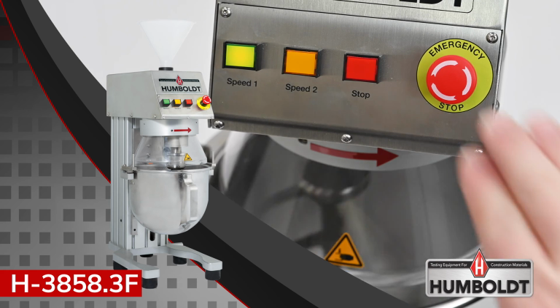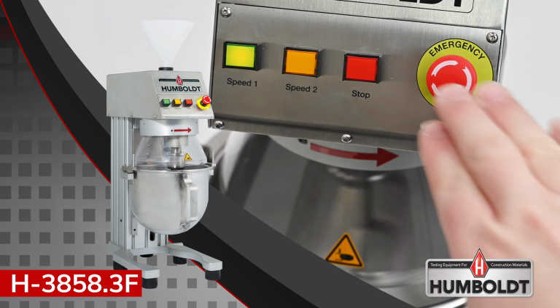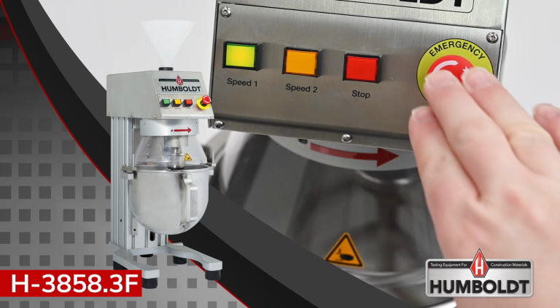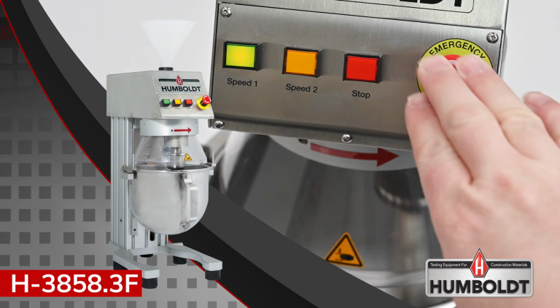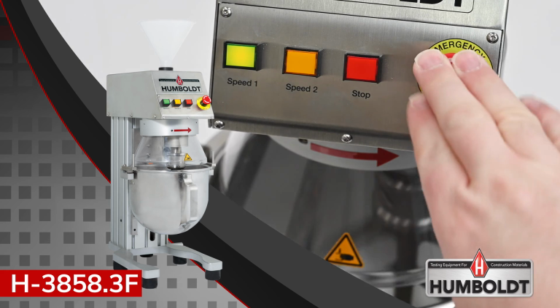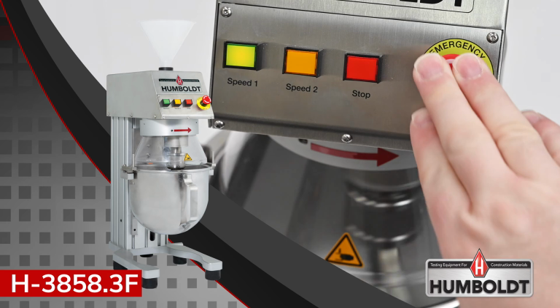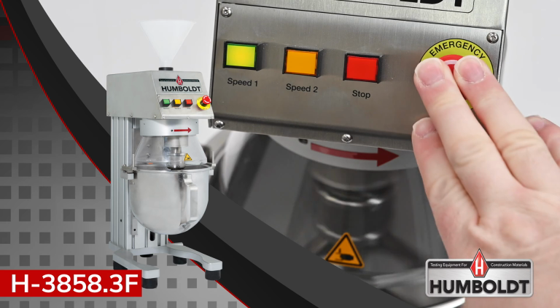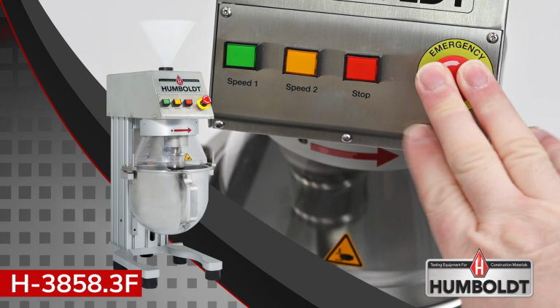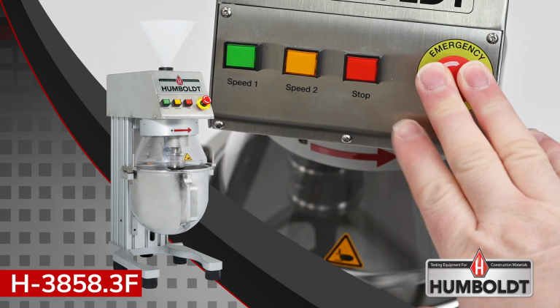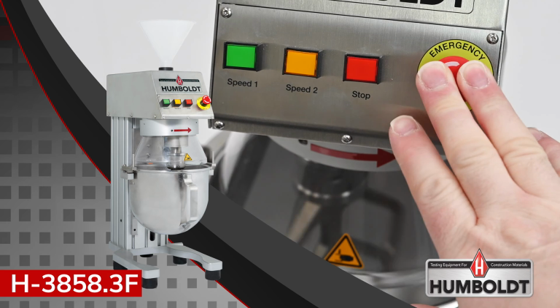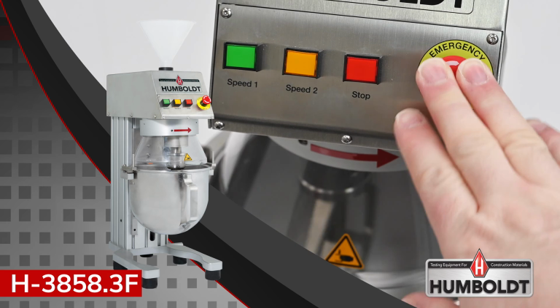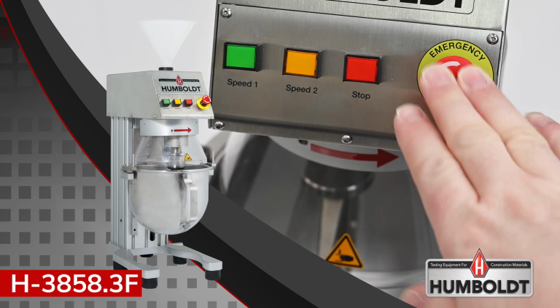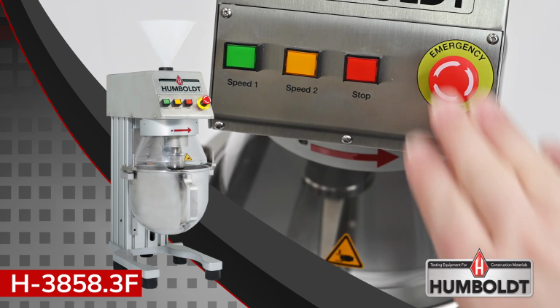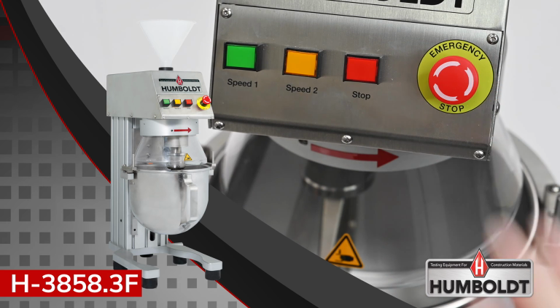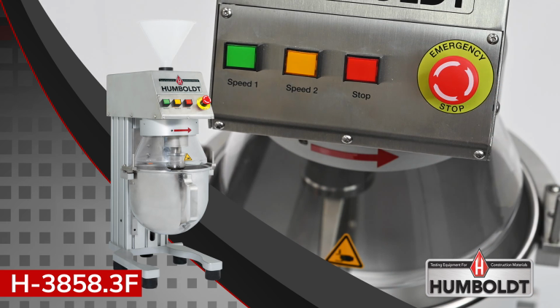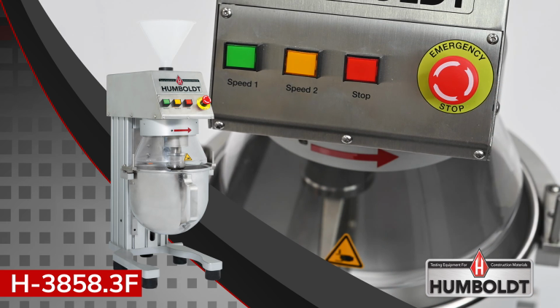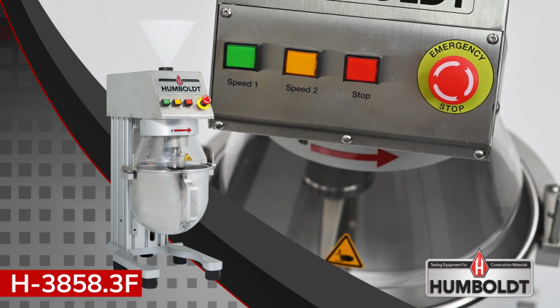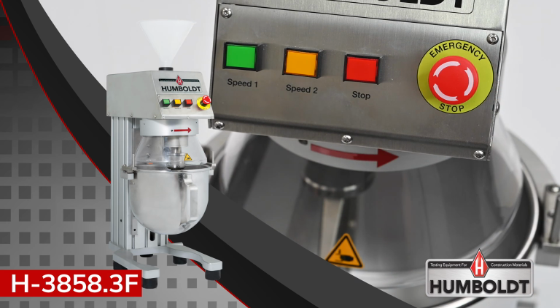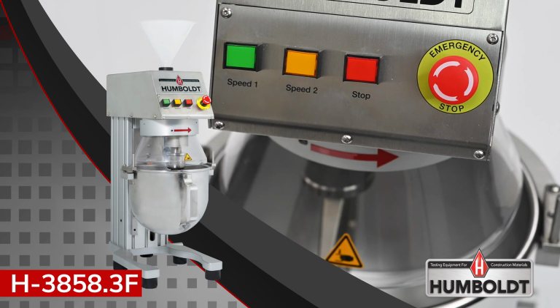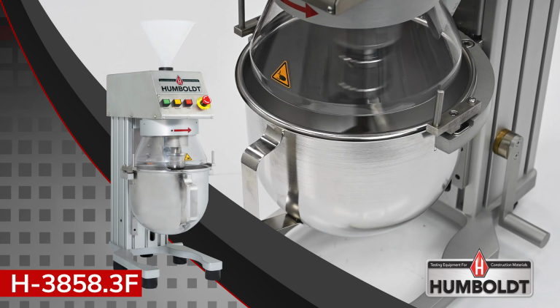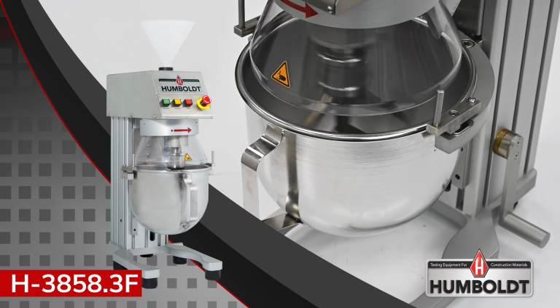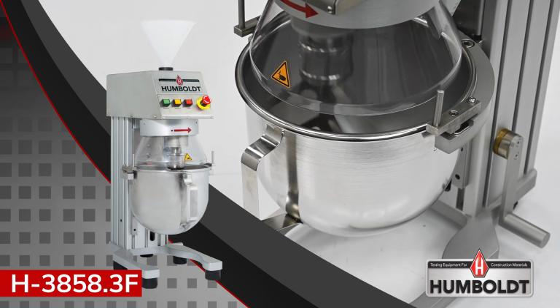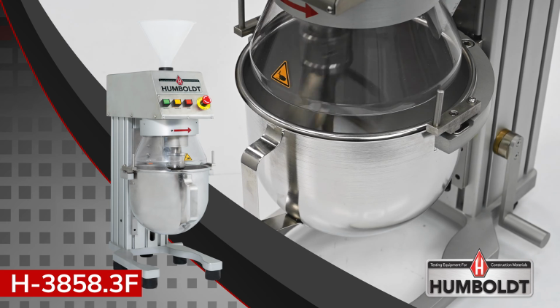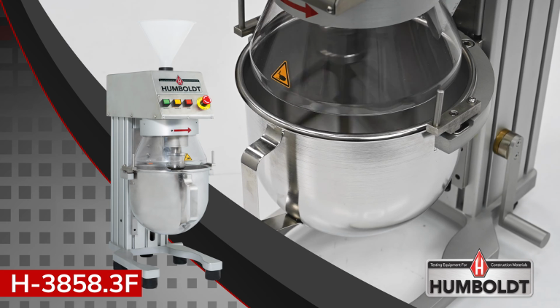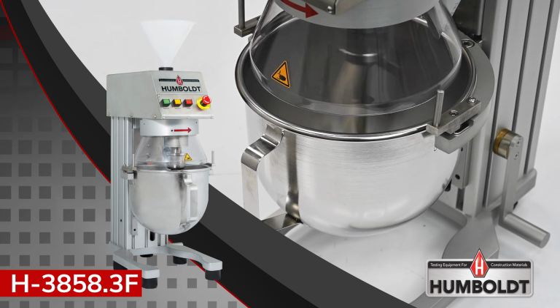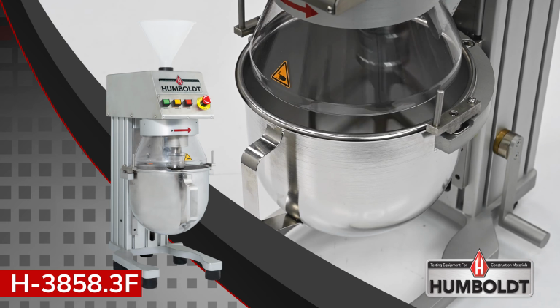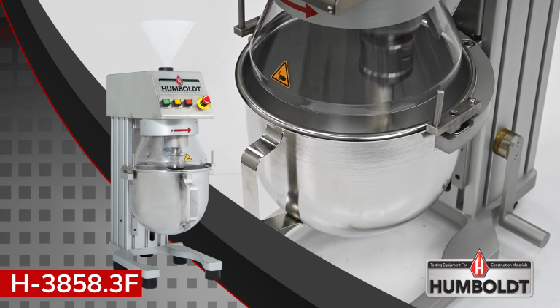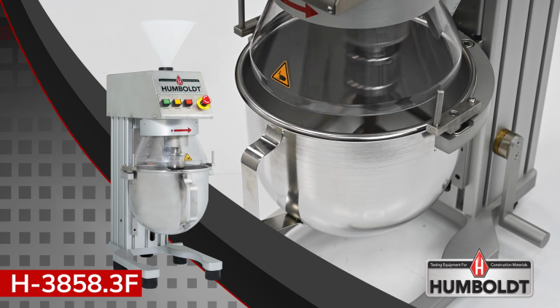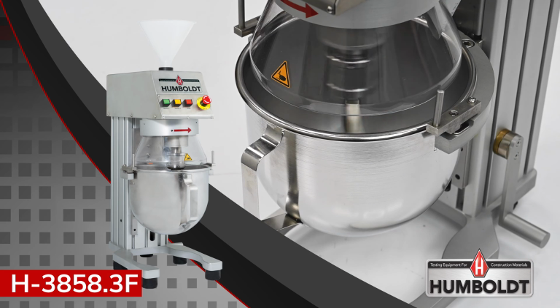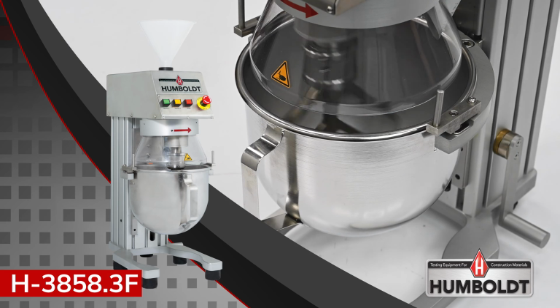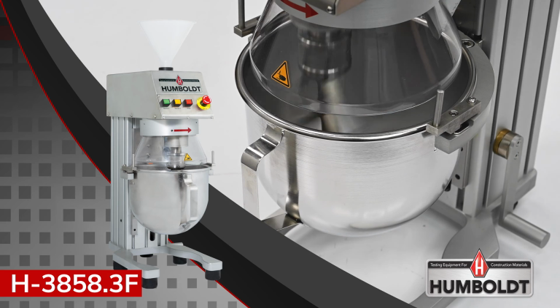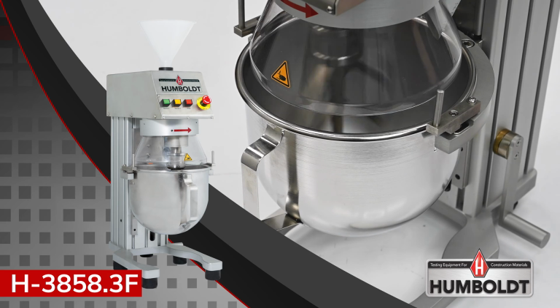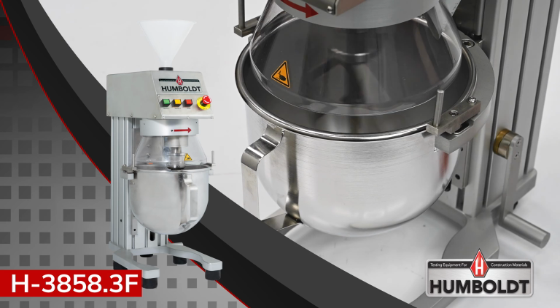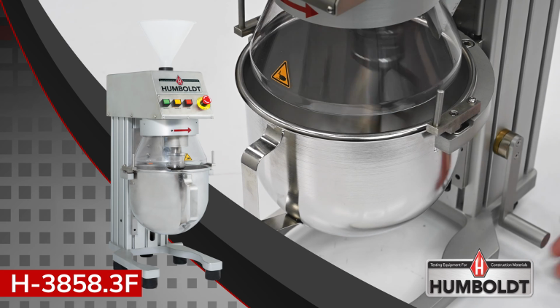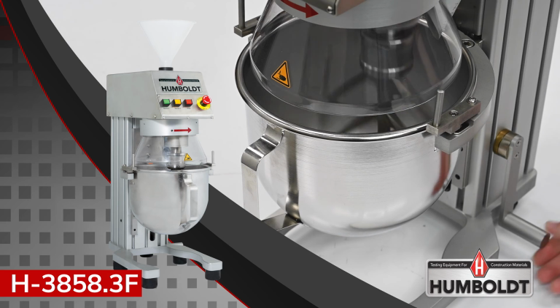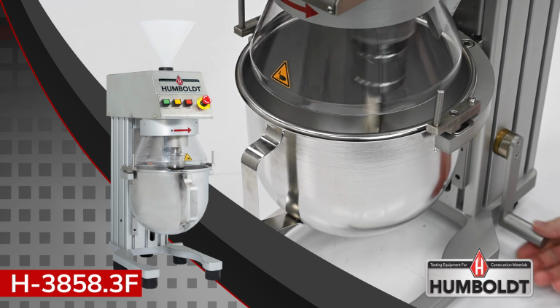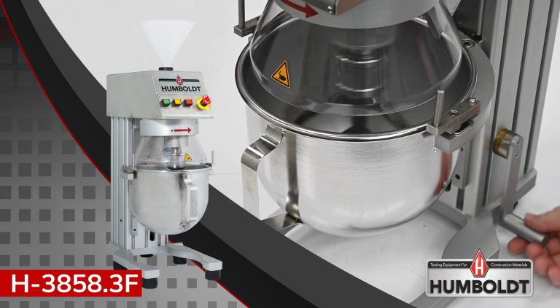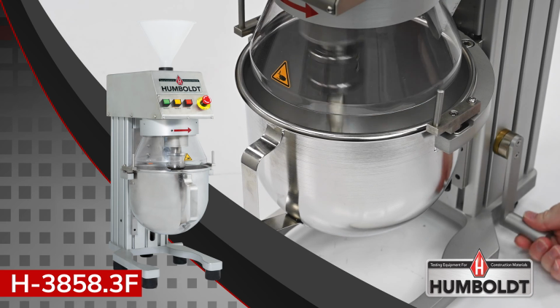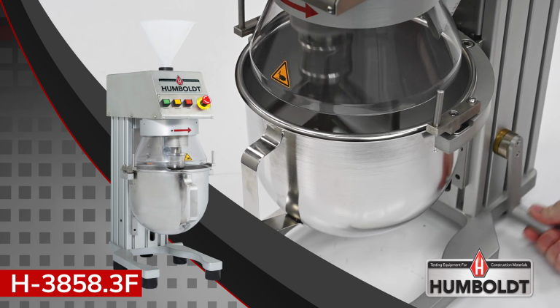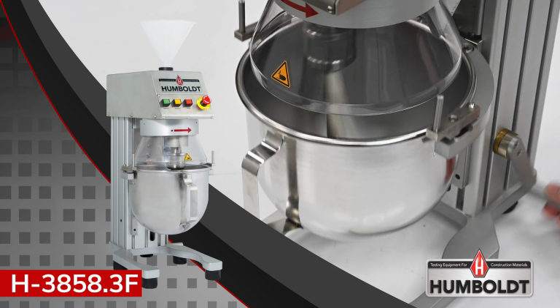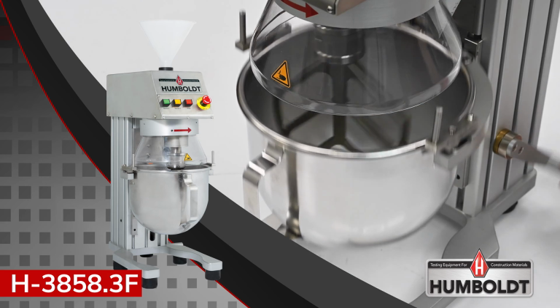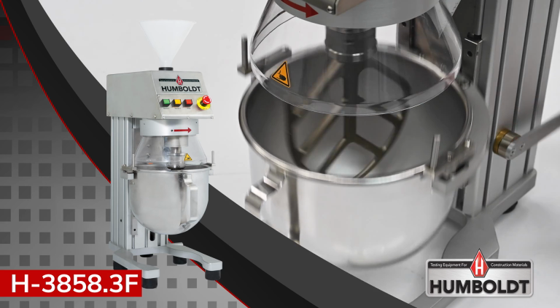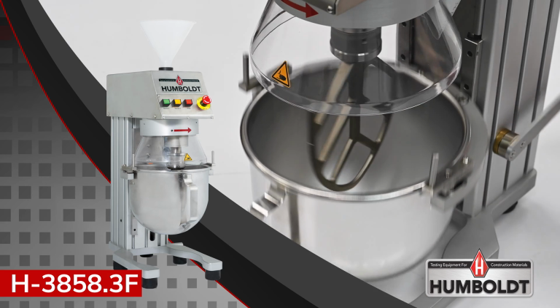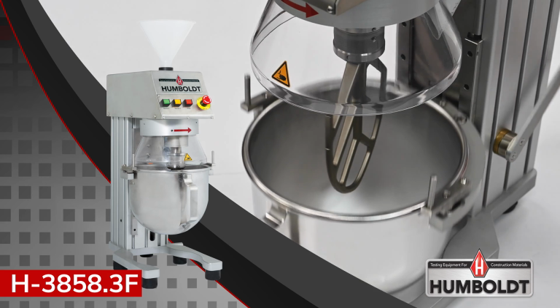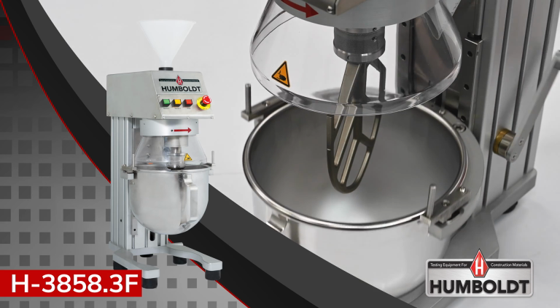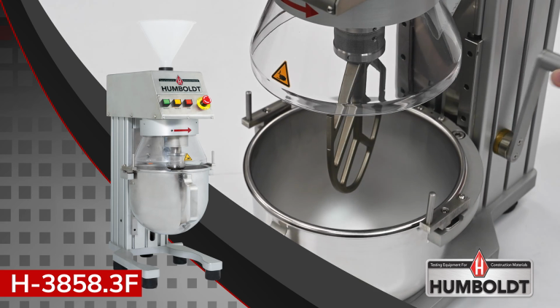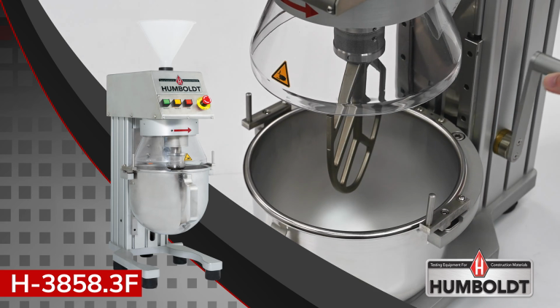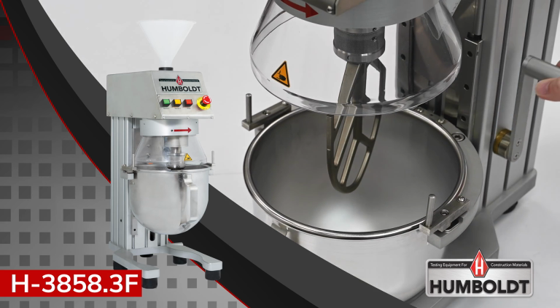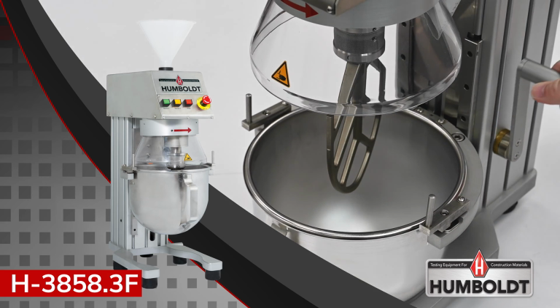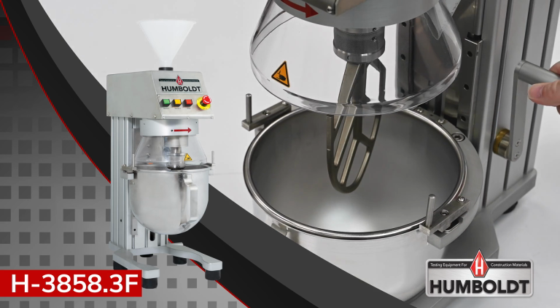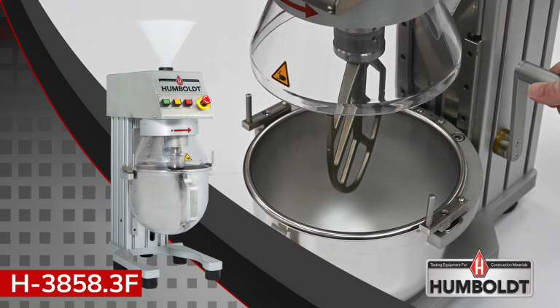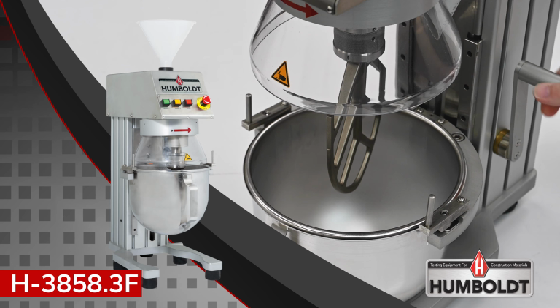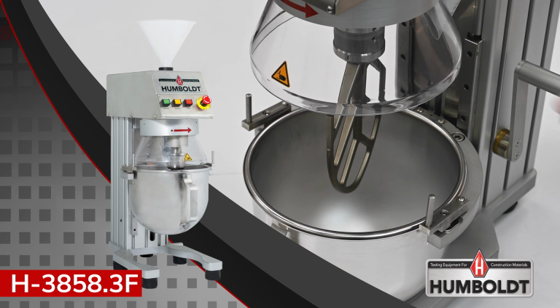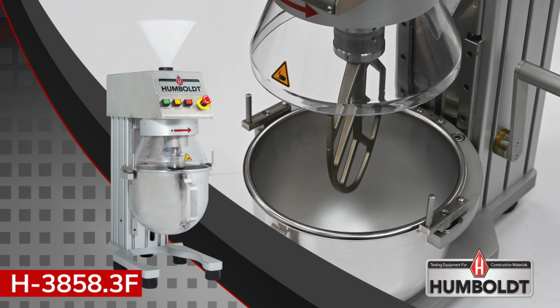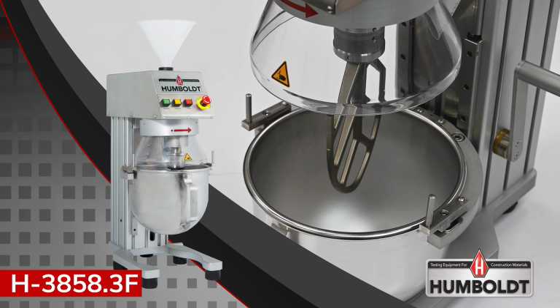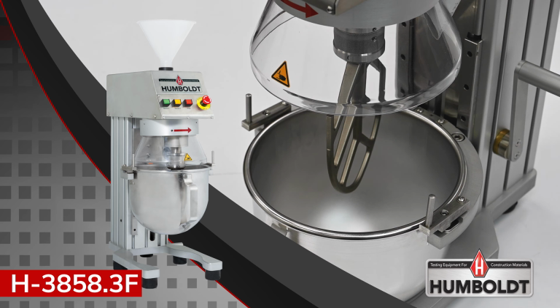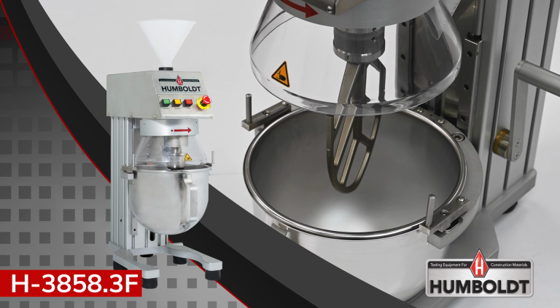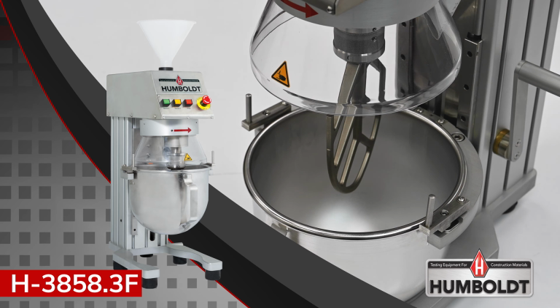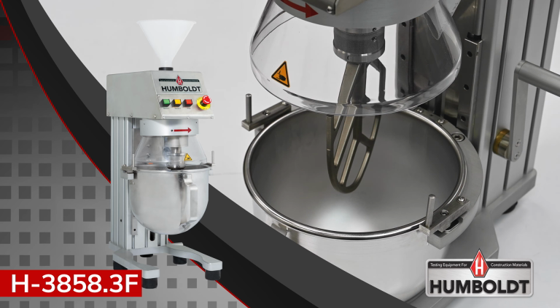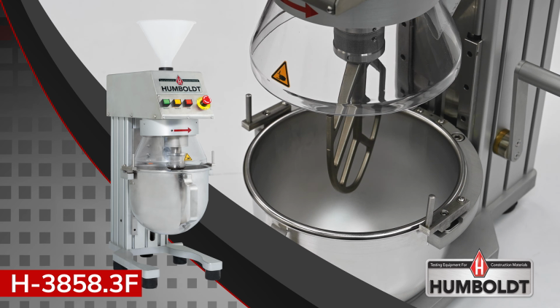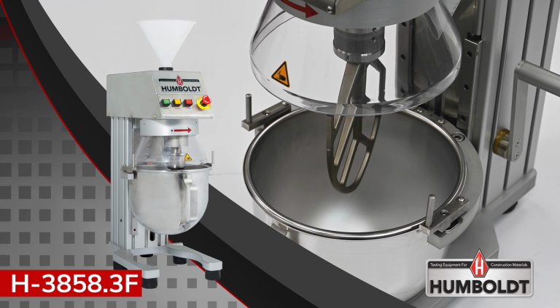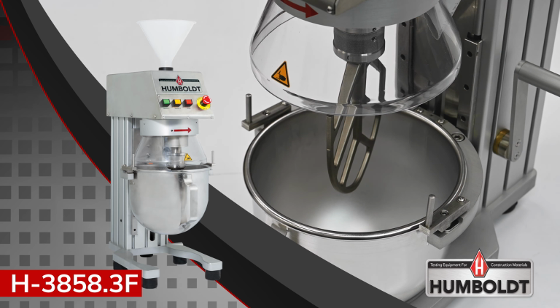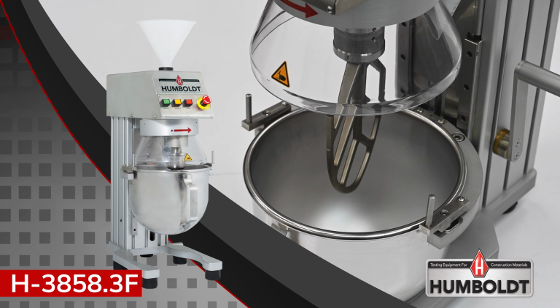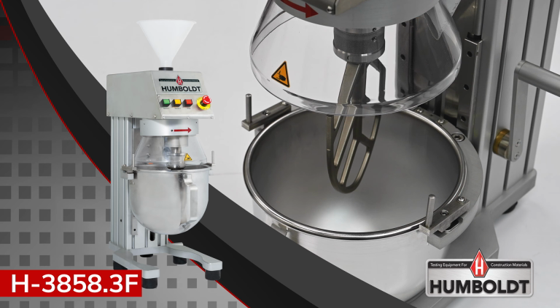An emergency stop button is positioned on the control panel, and if the bowl is lowered during the mixing process, the mixer will stop automatically.